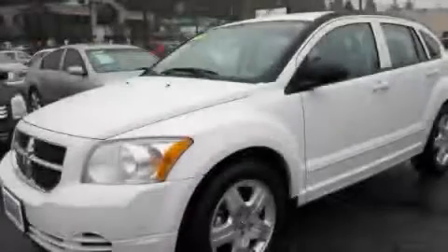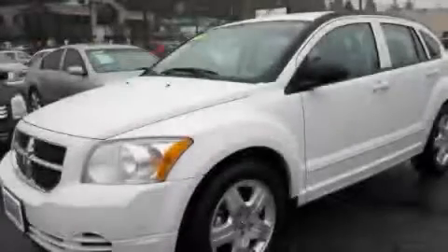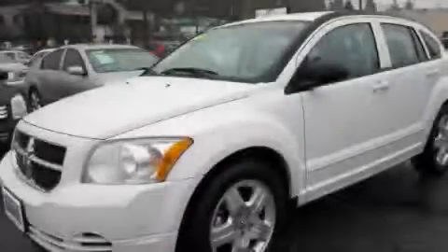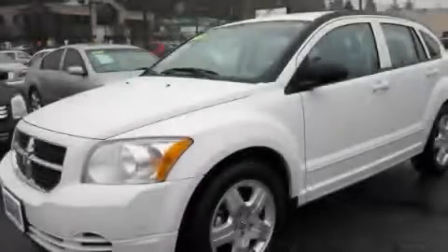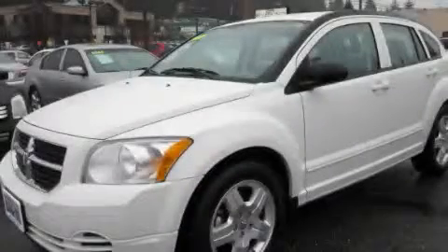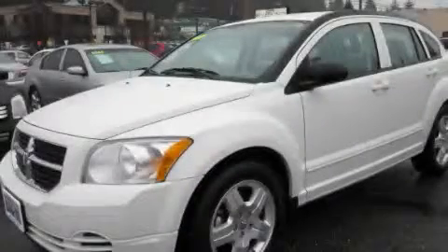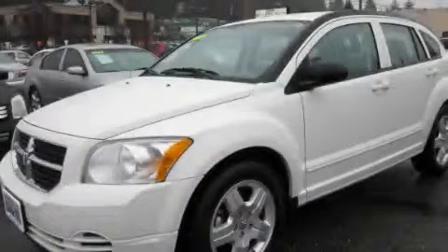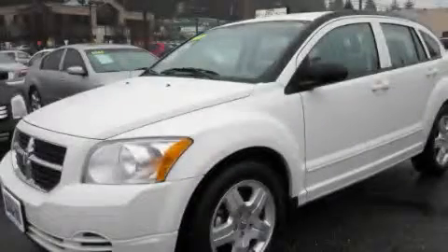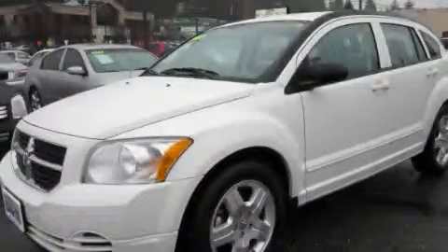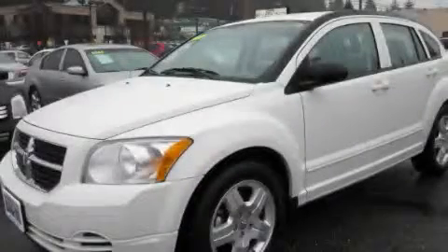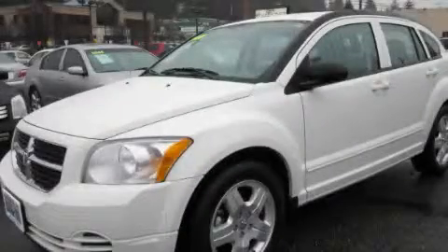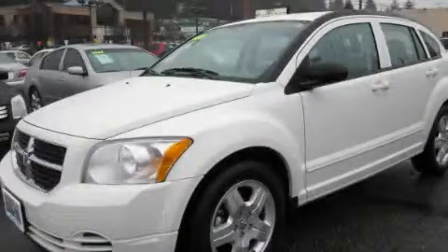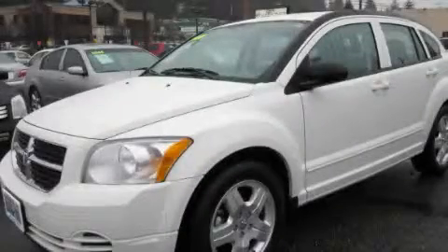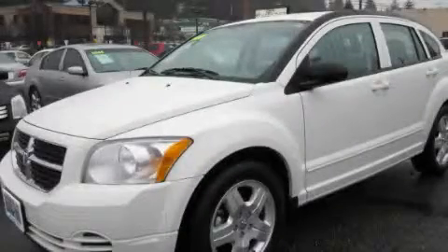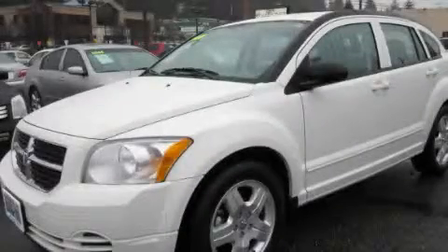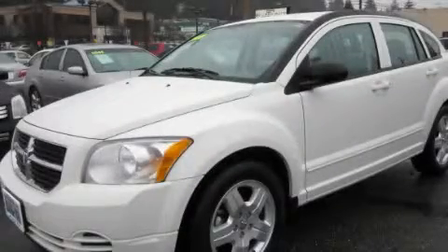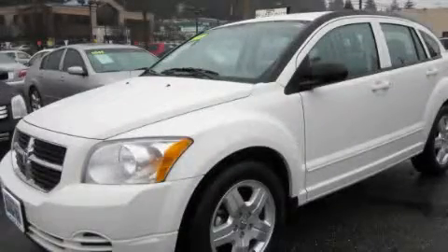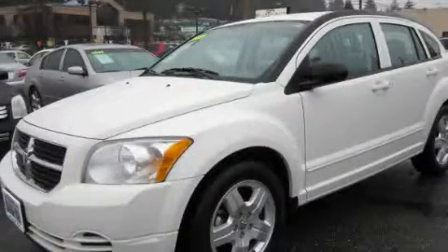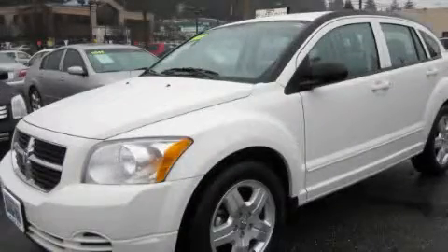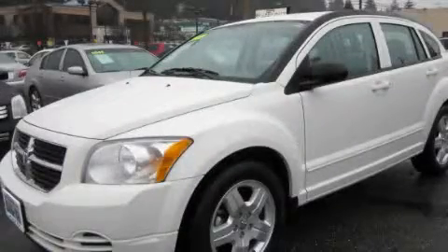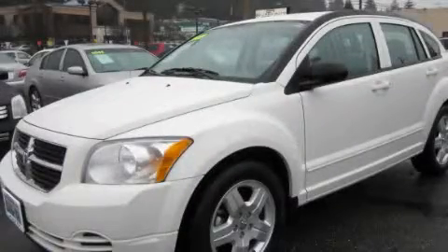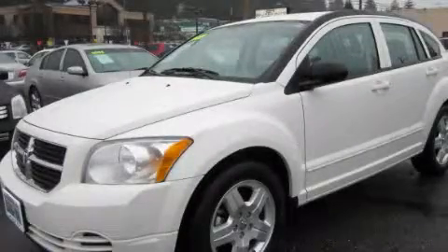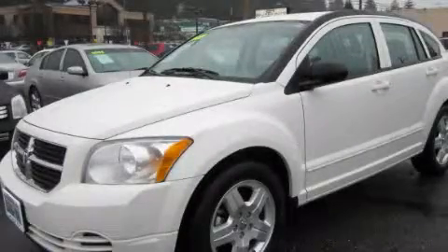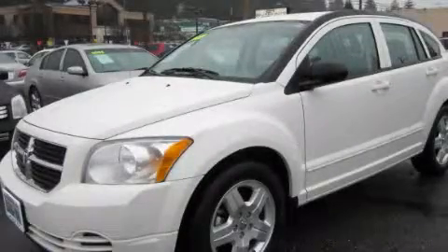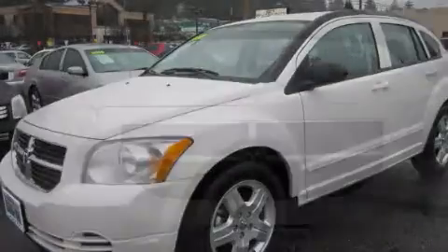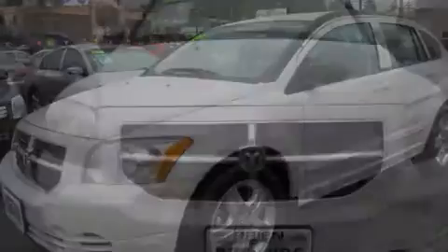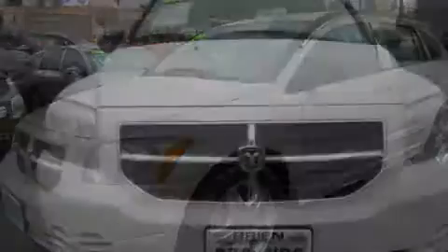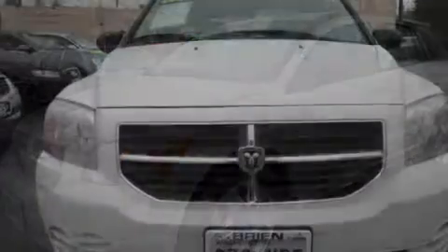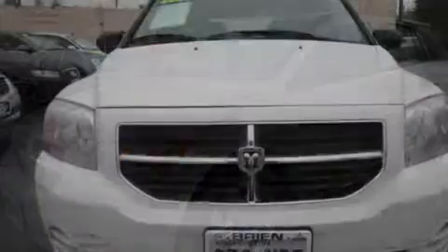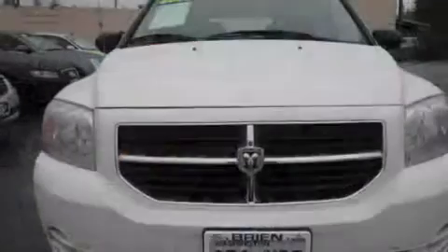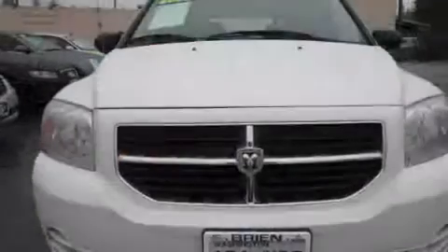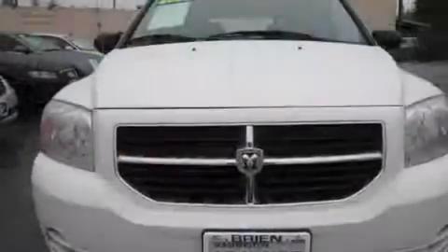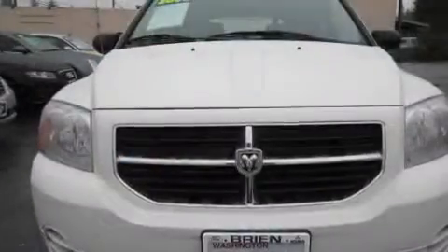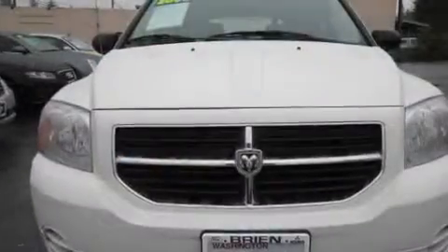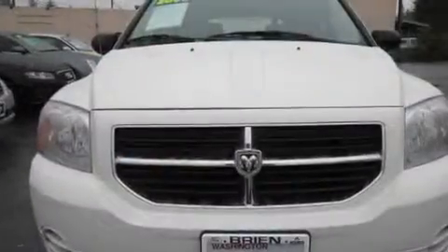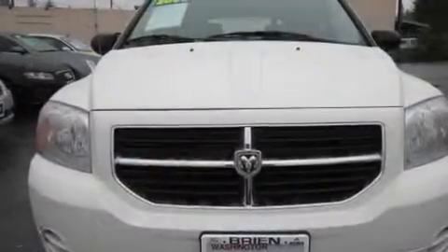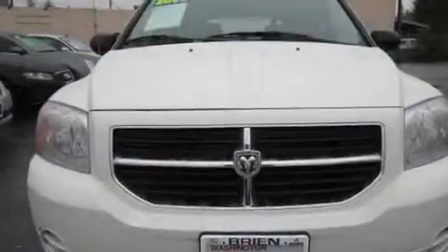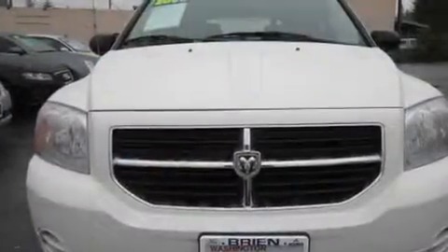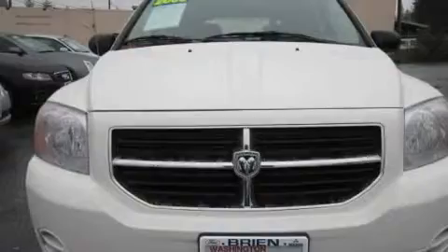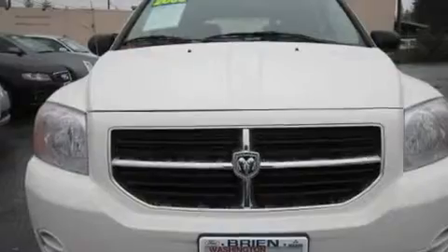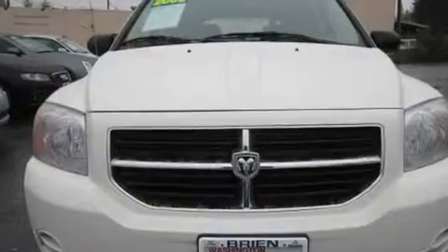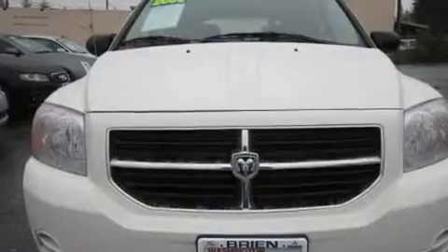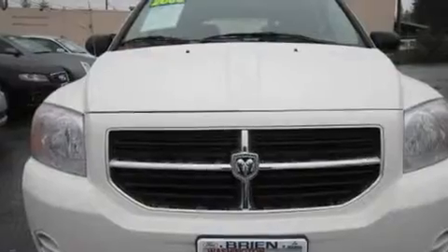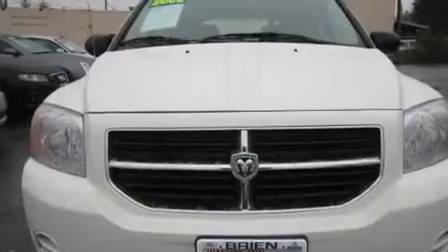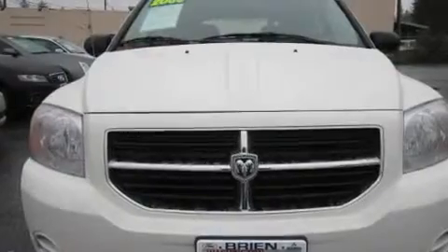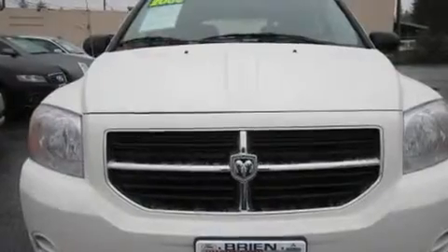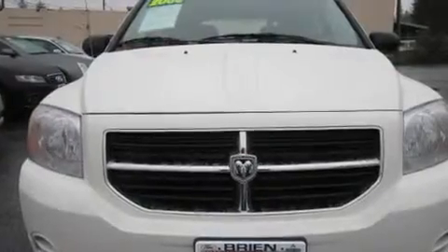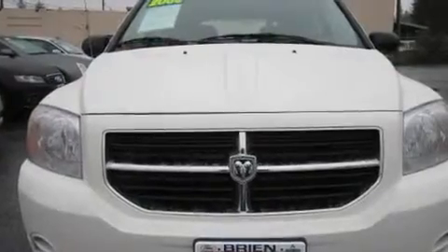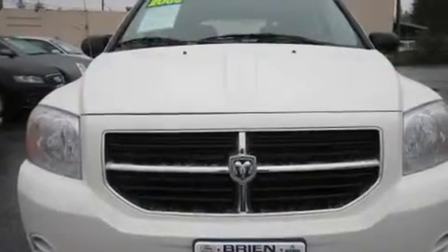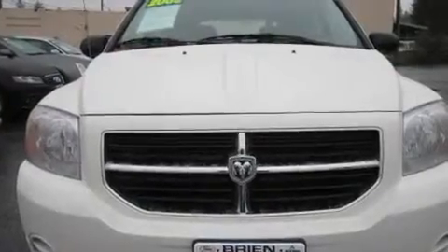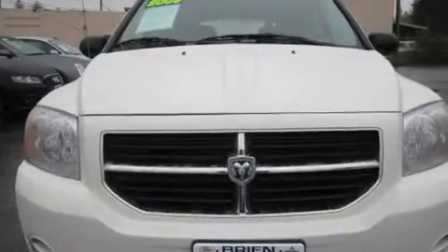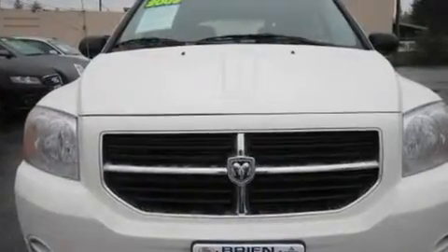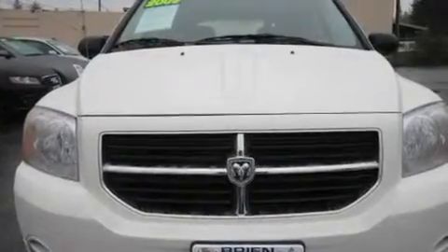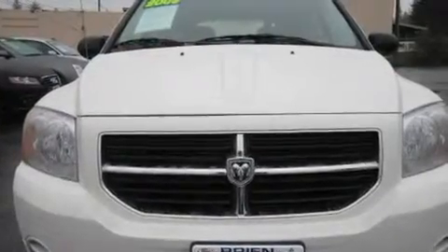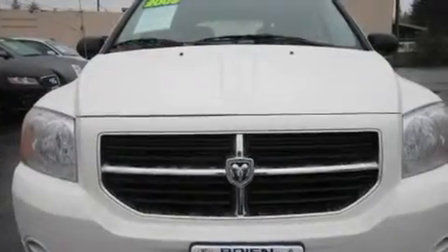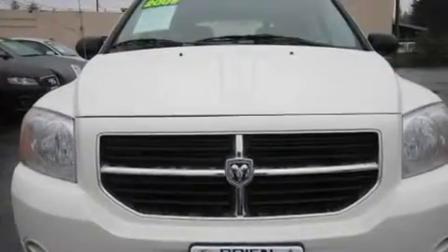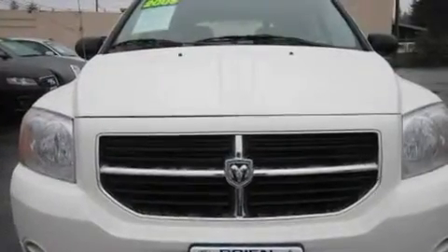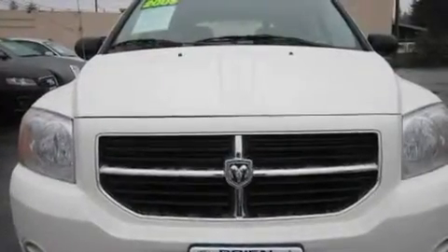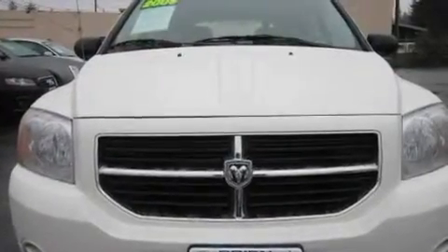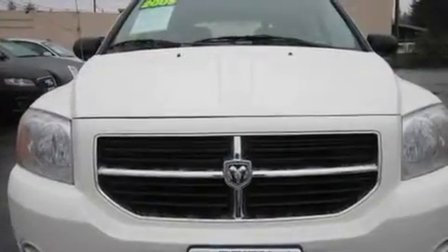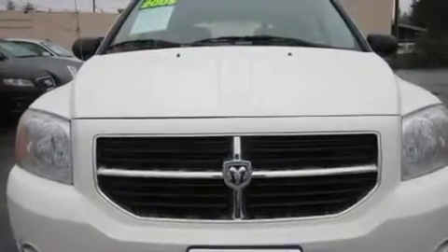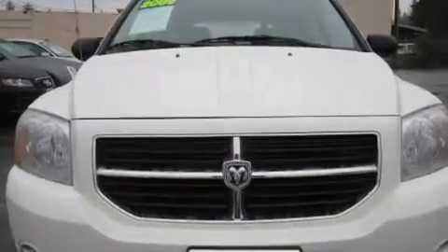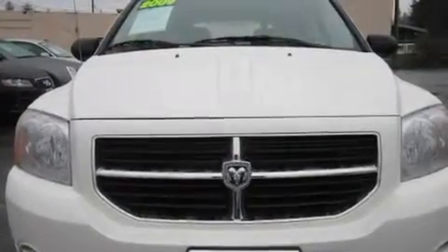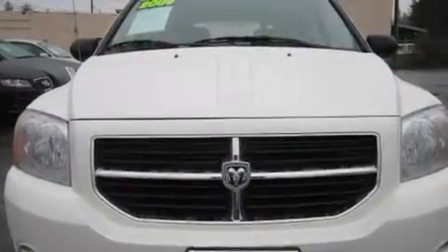This is a 2009 Dodge Caliber. It features a 2.0-liter four-cylinder engine and an automatic transmission.